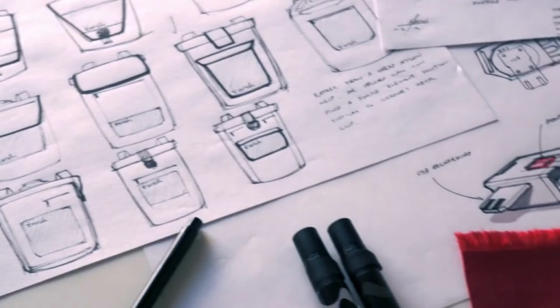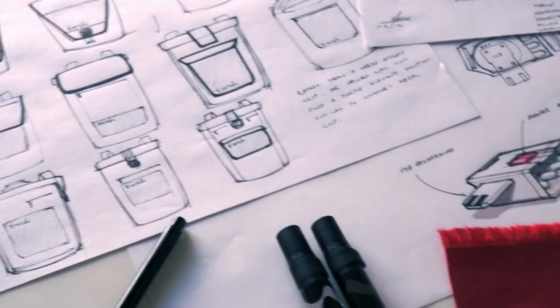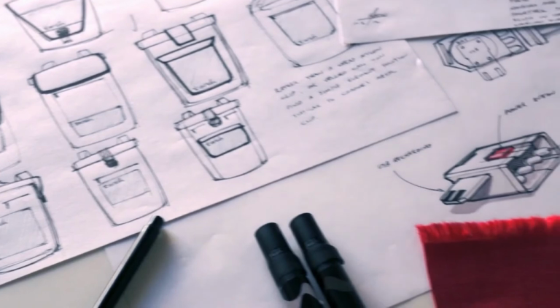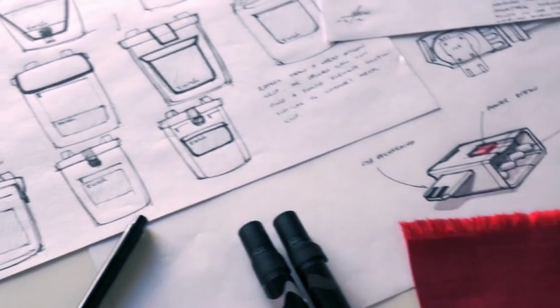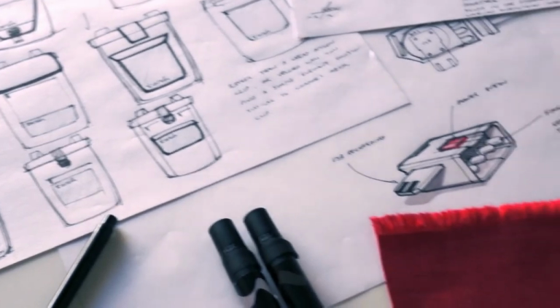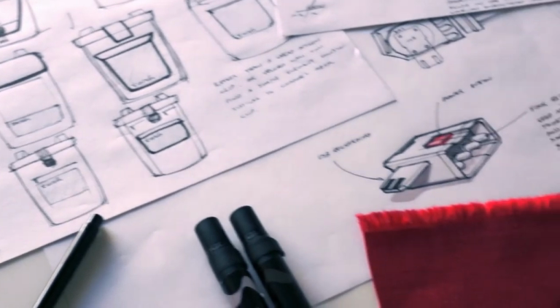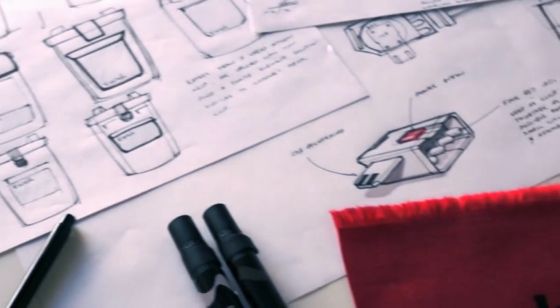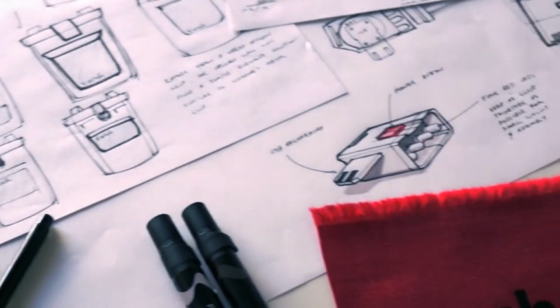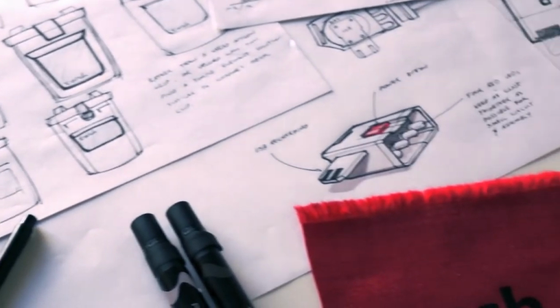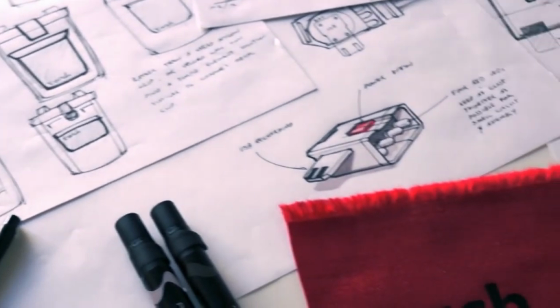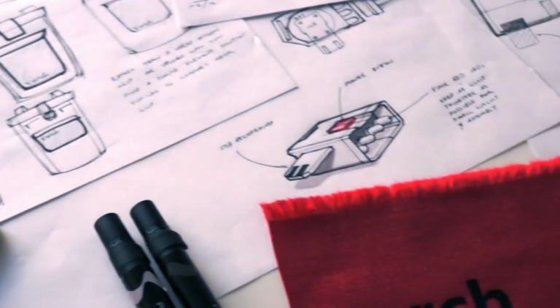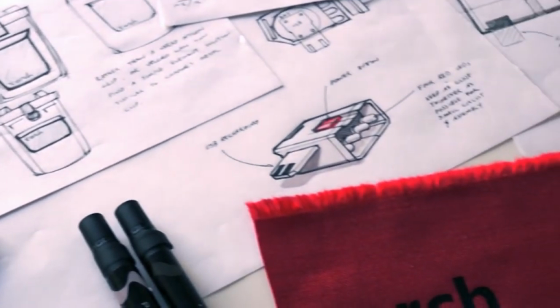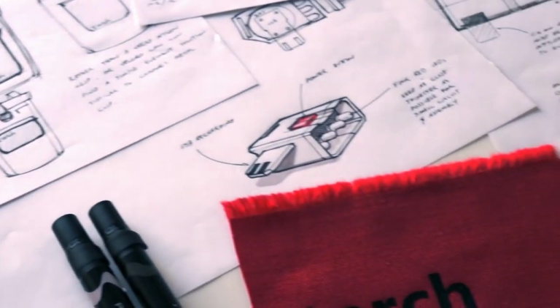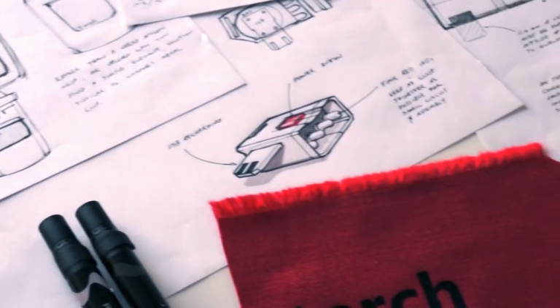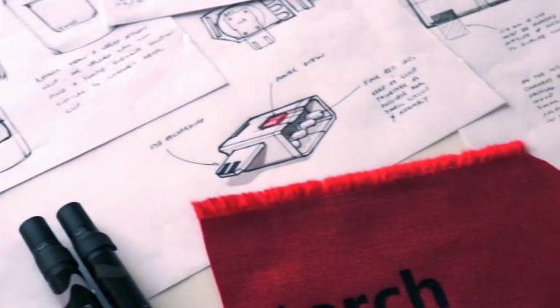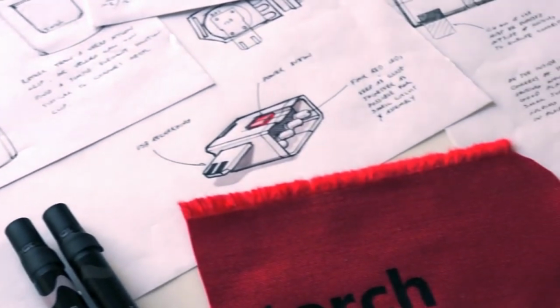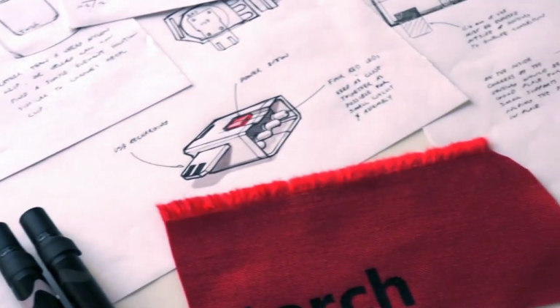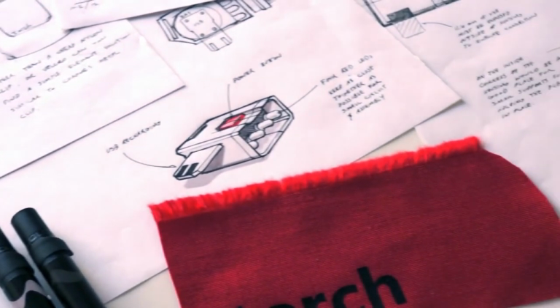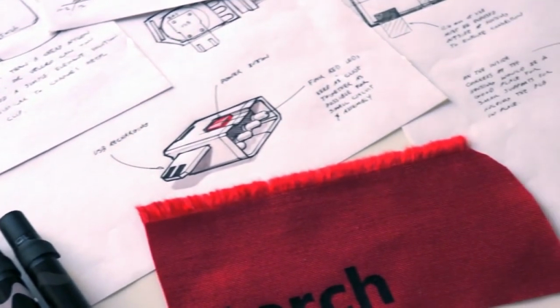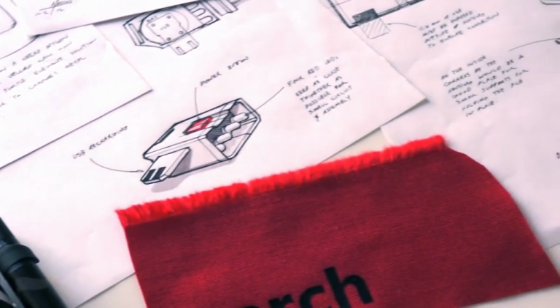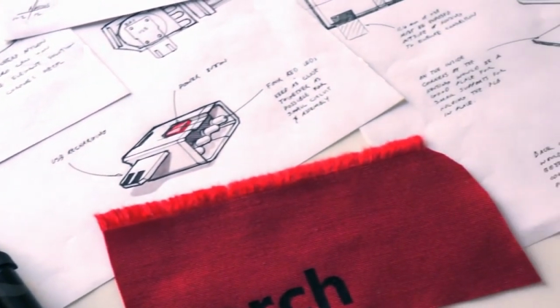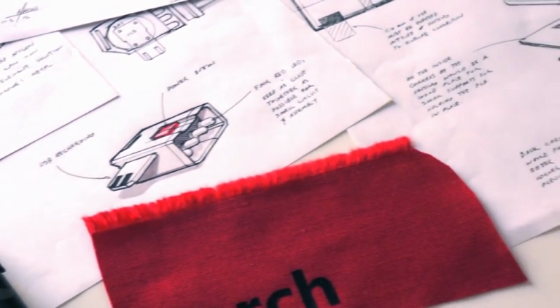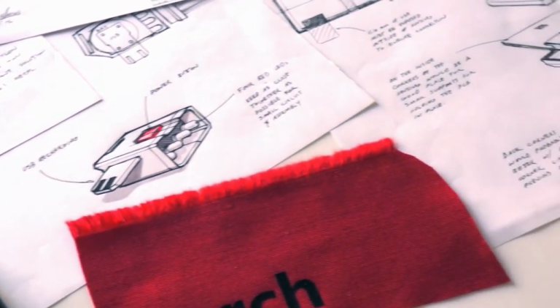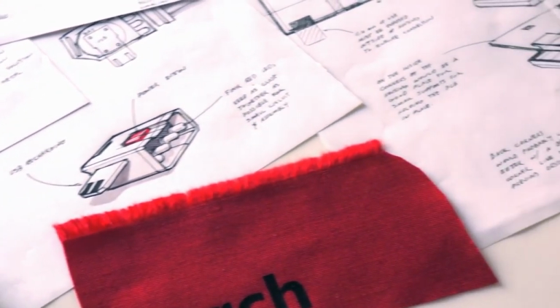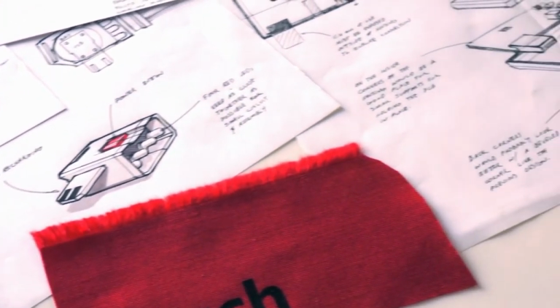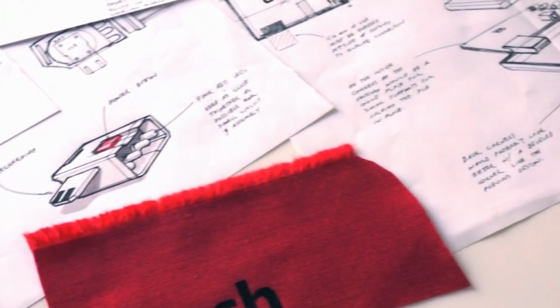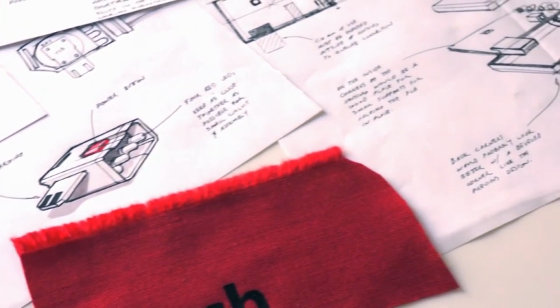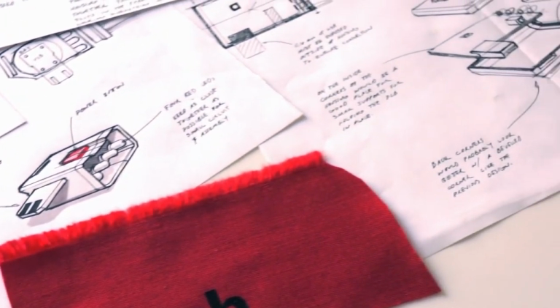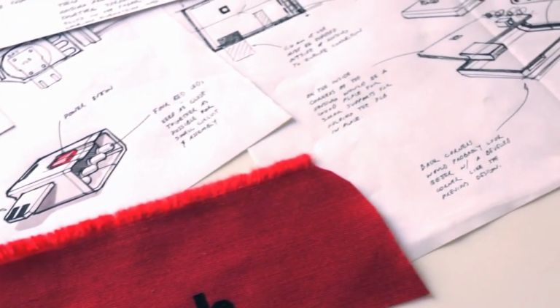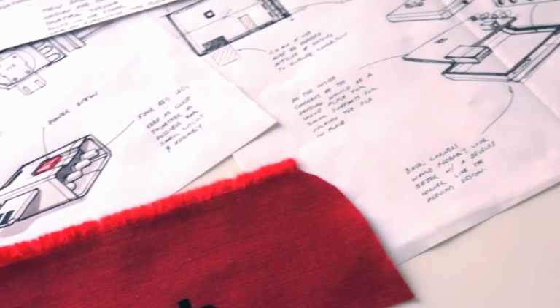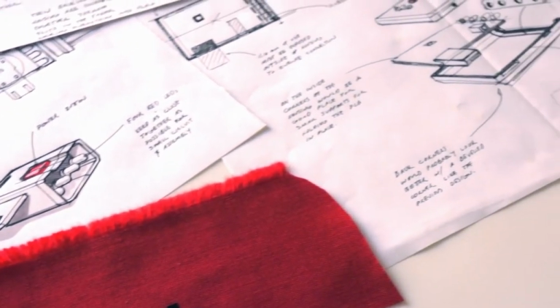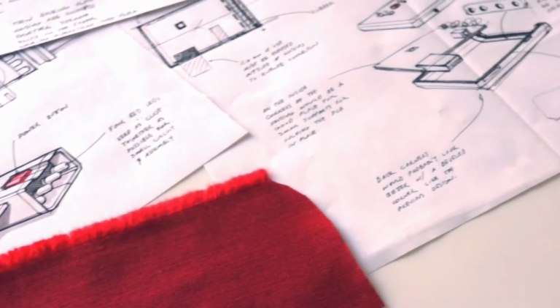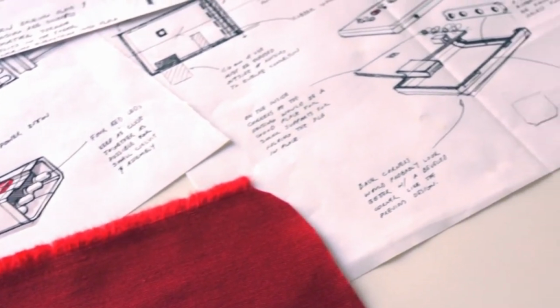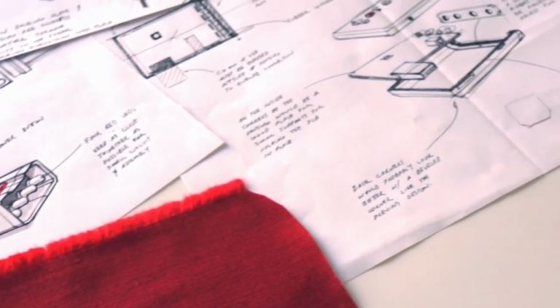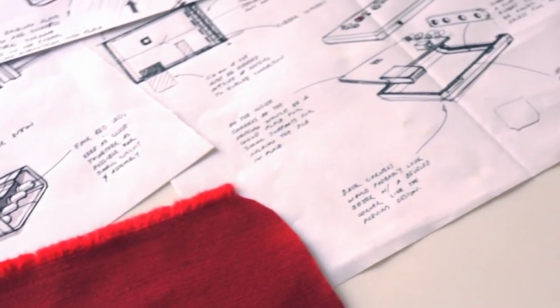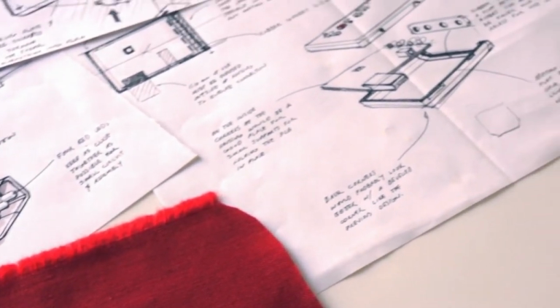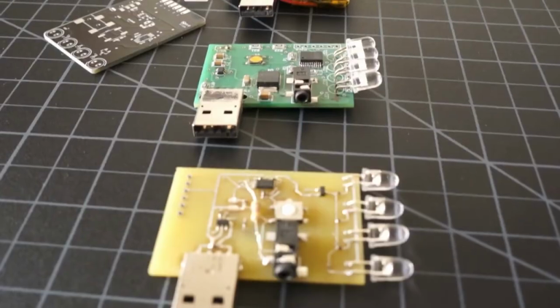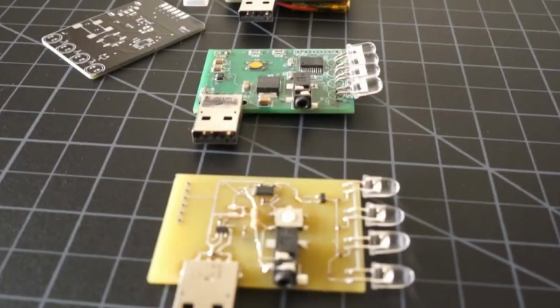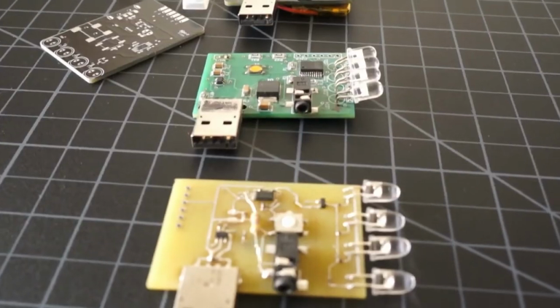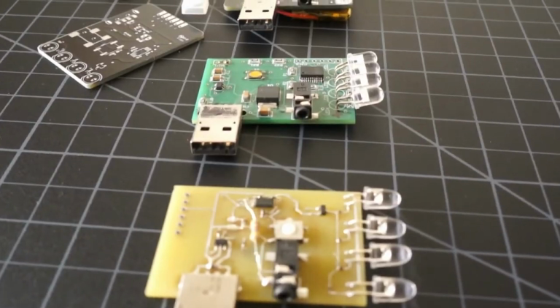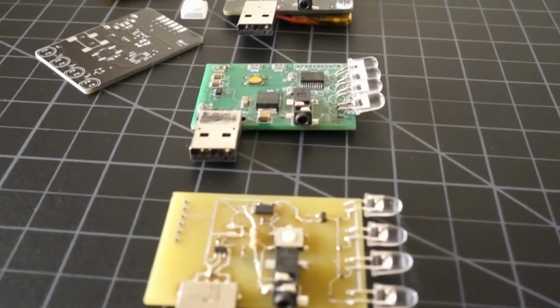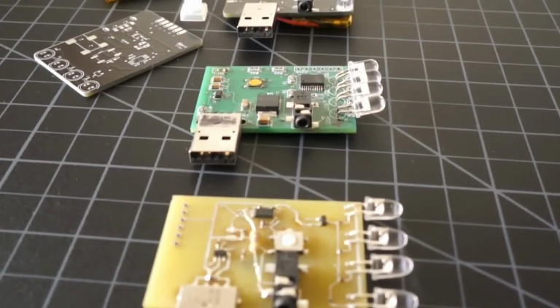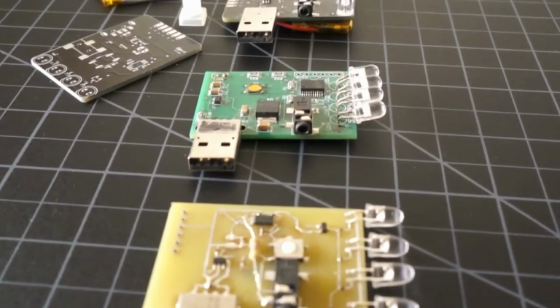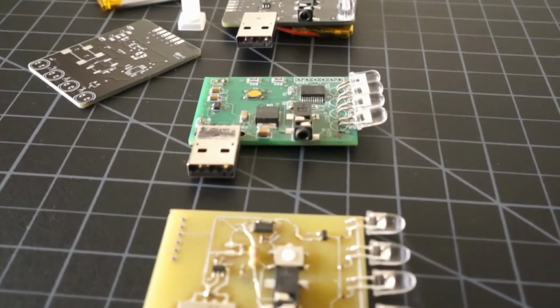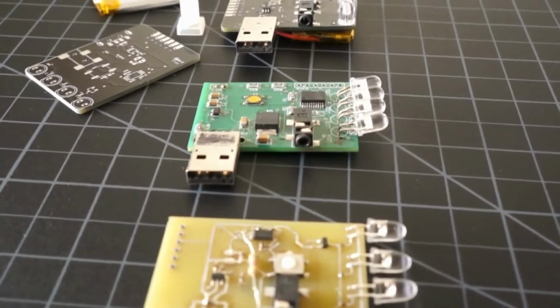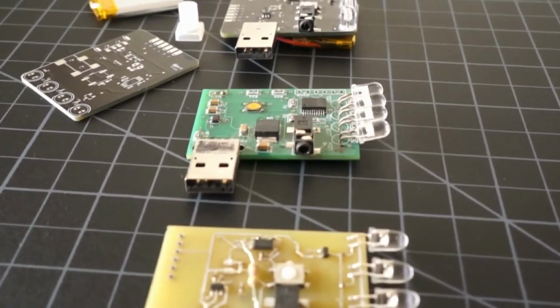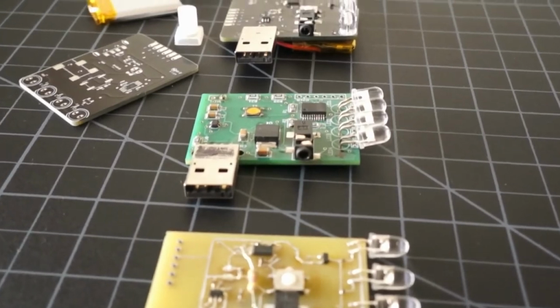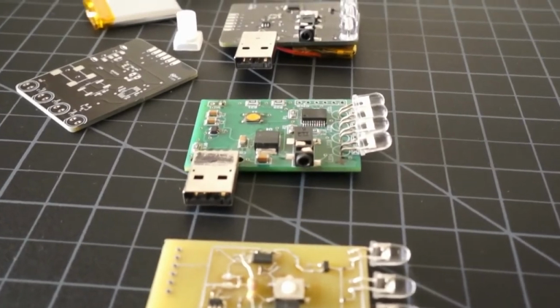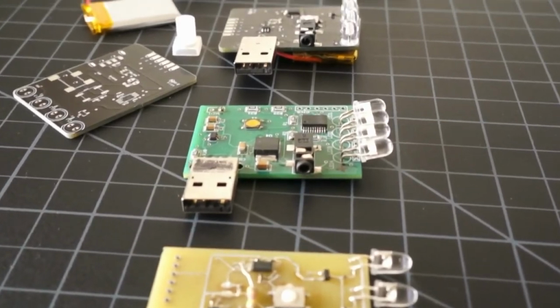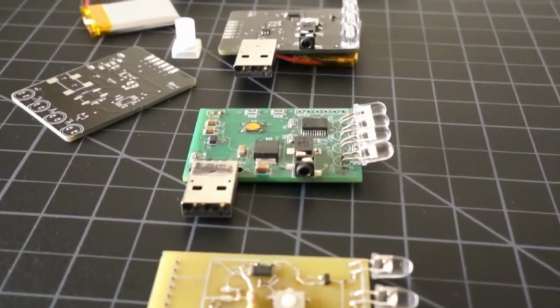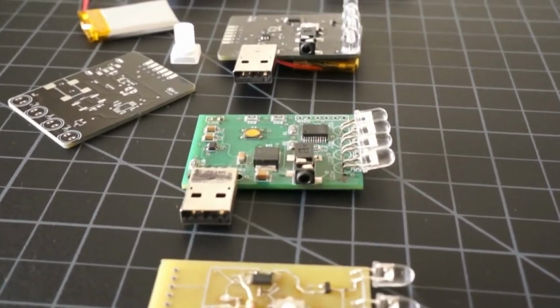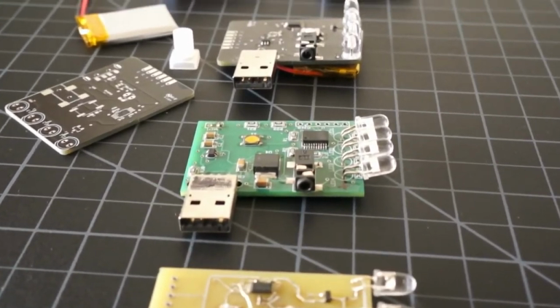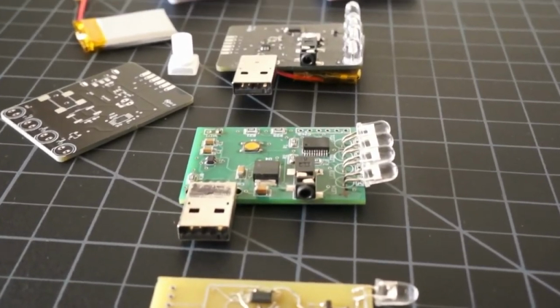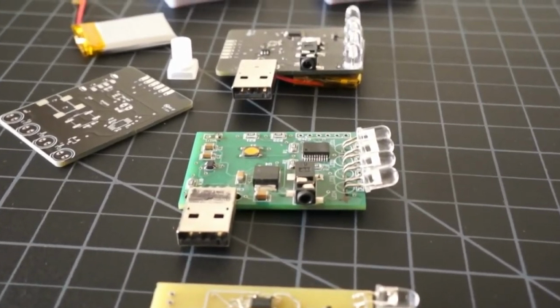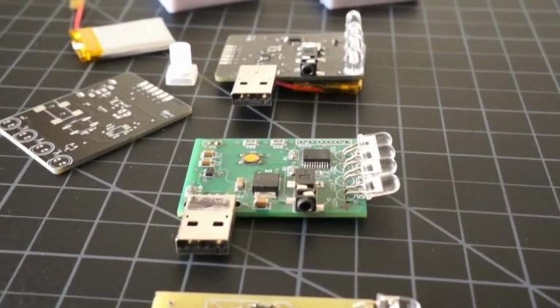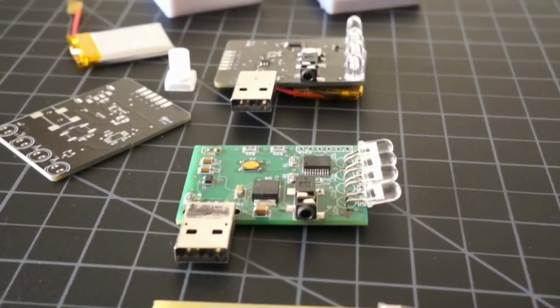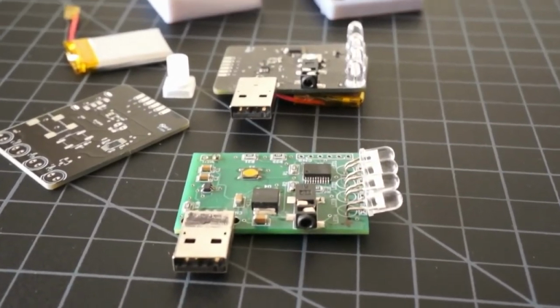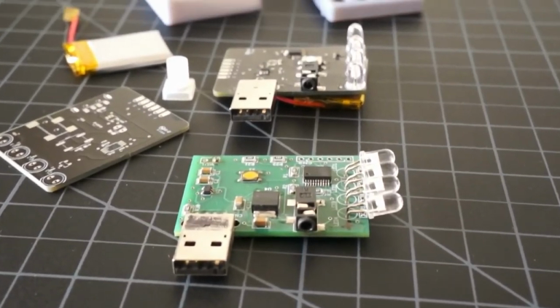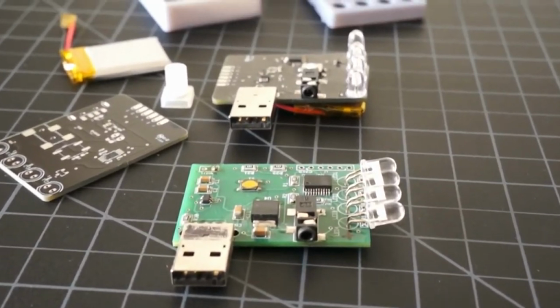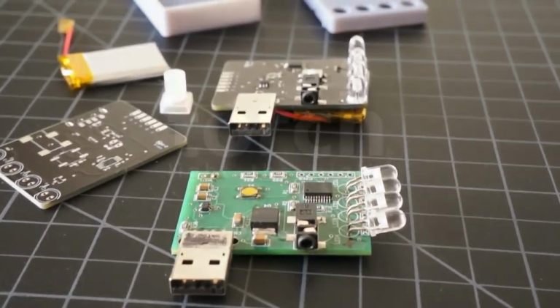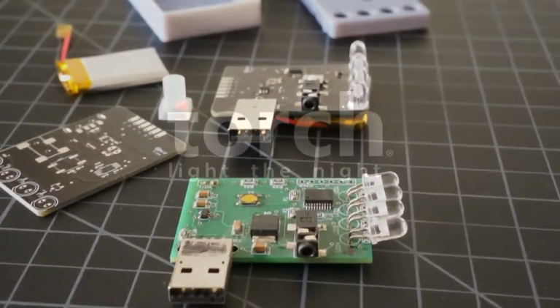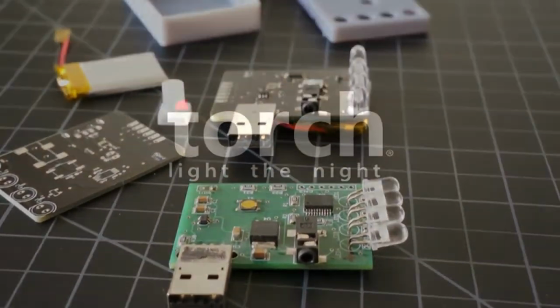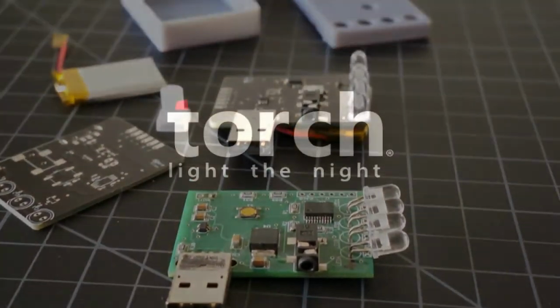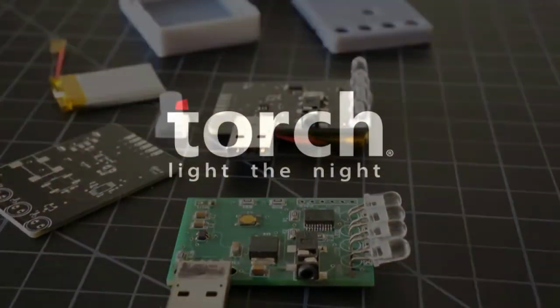From concept through every stage of development, we've worked hard to make Flux another original Torch product. And with your support, we will once again light the night.